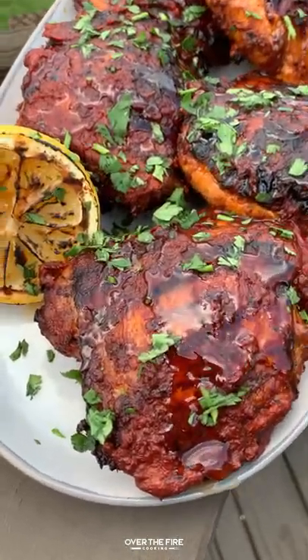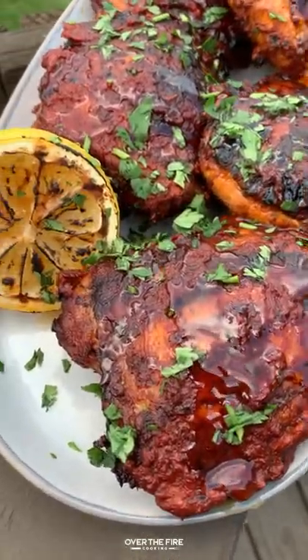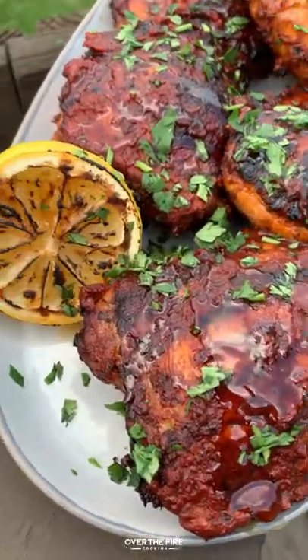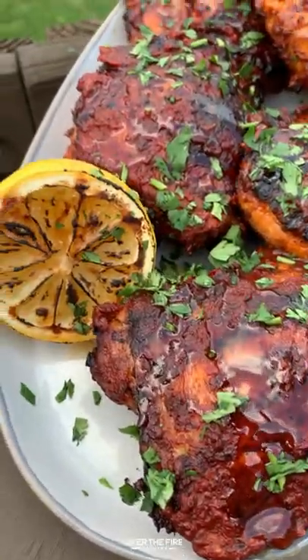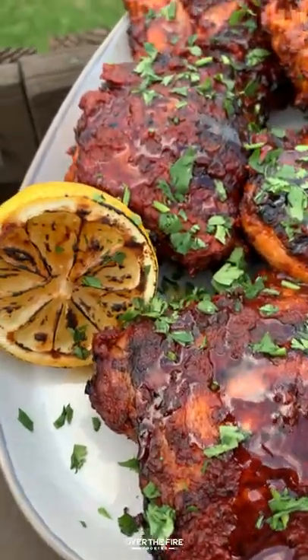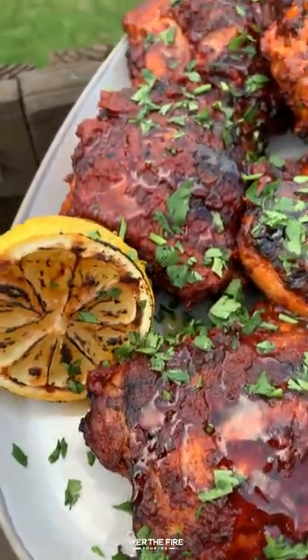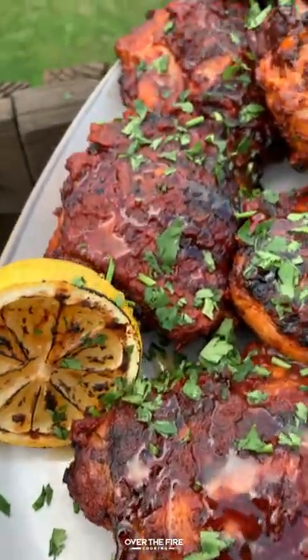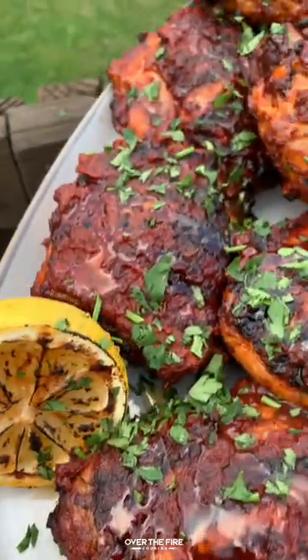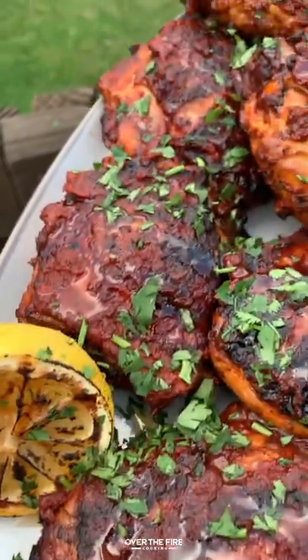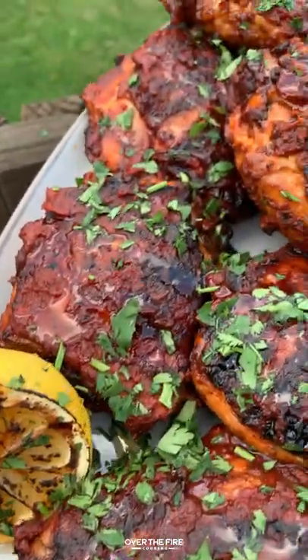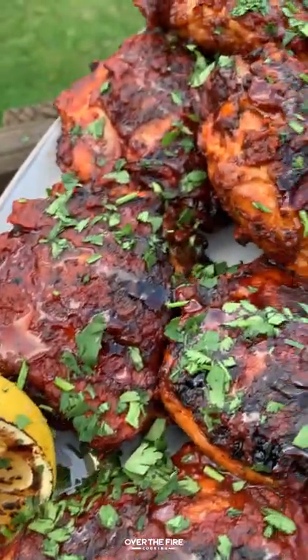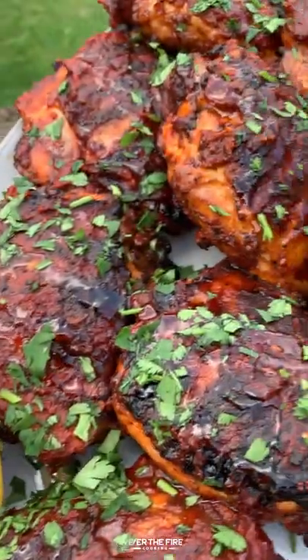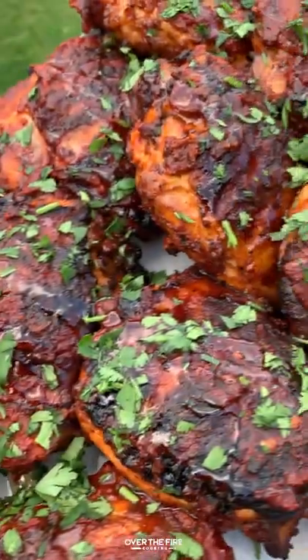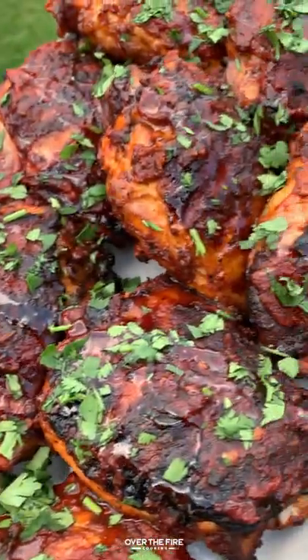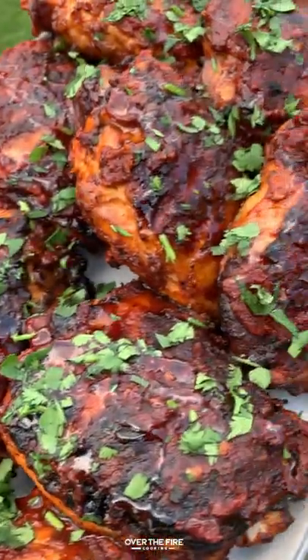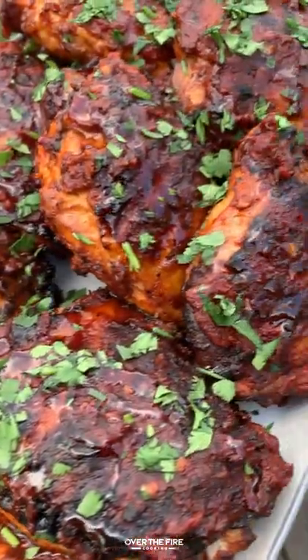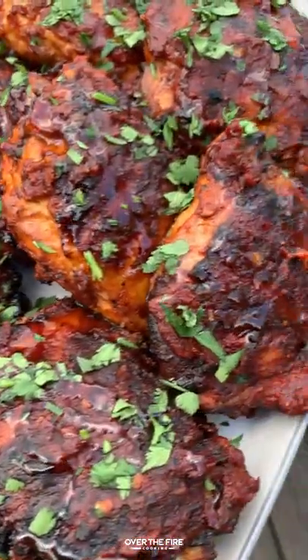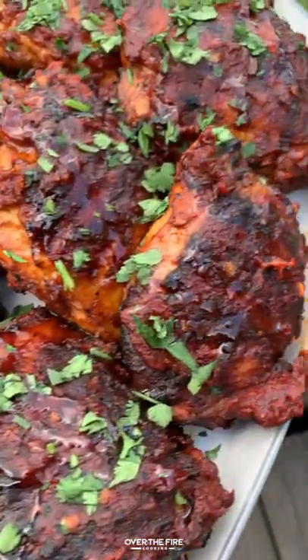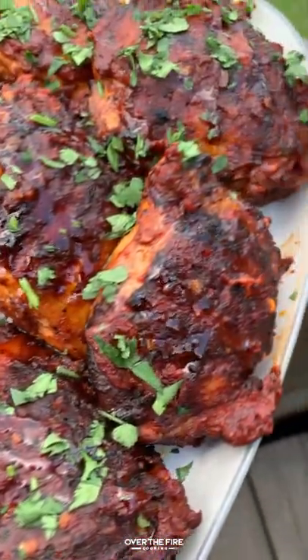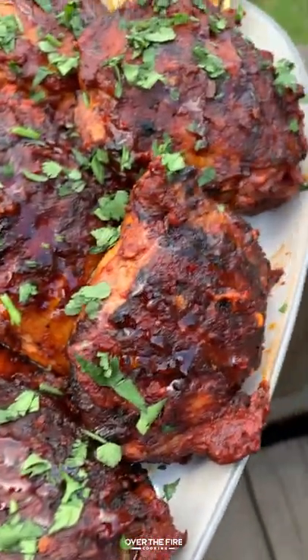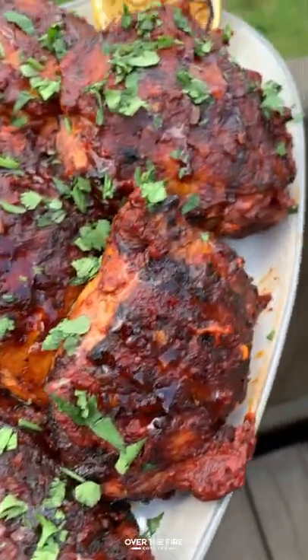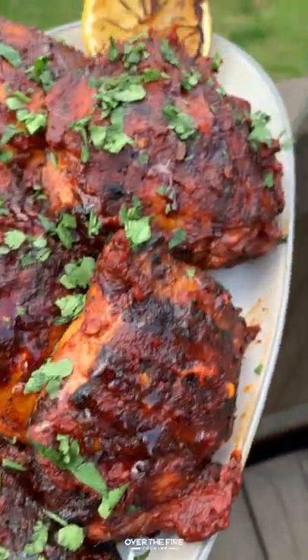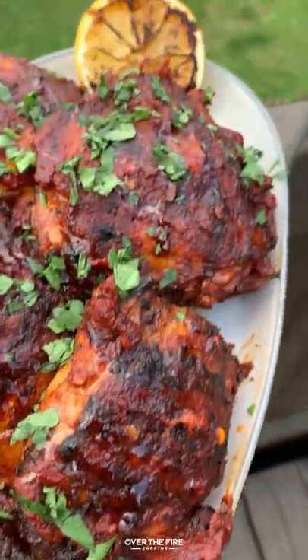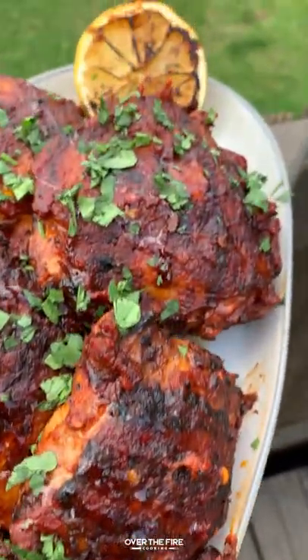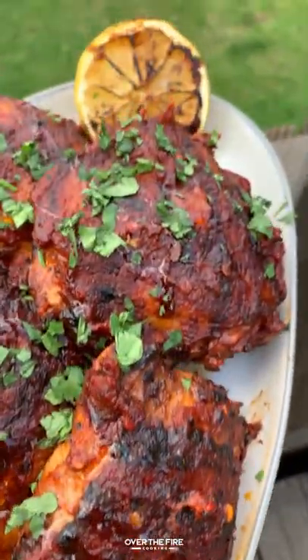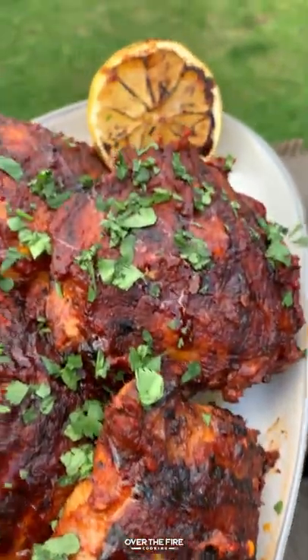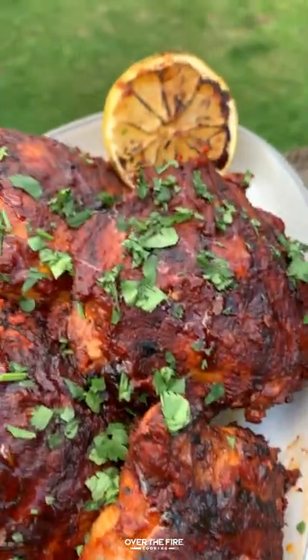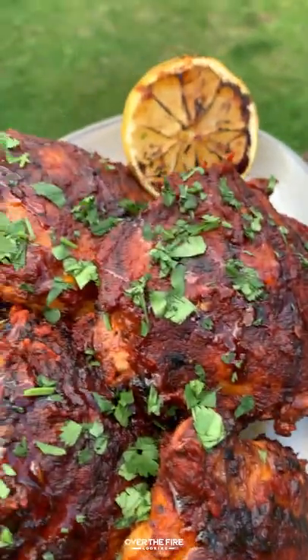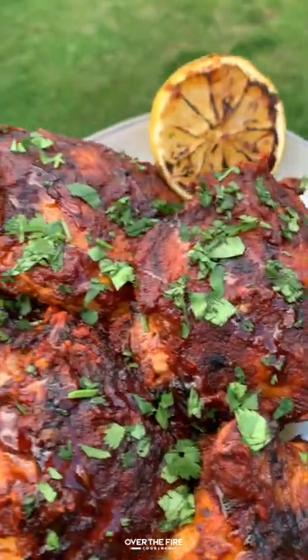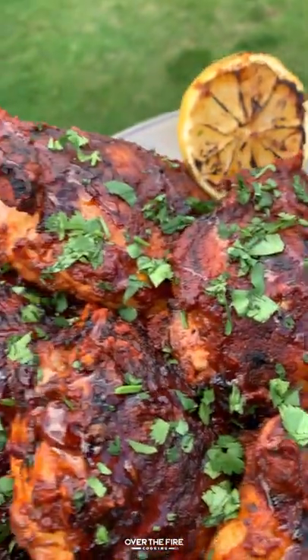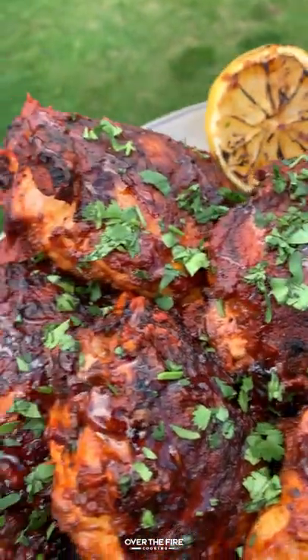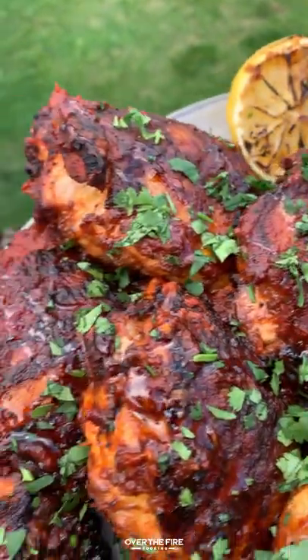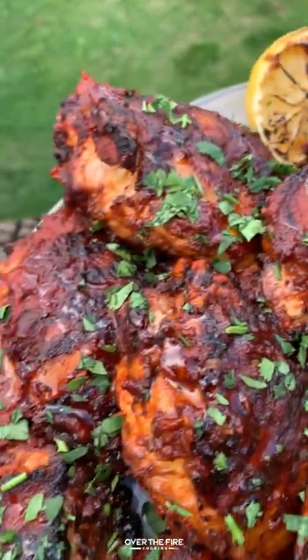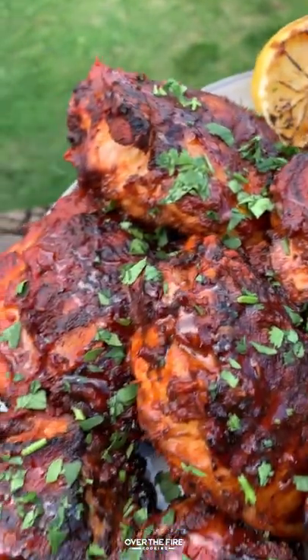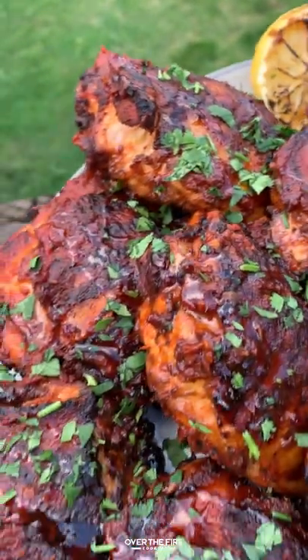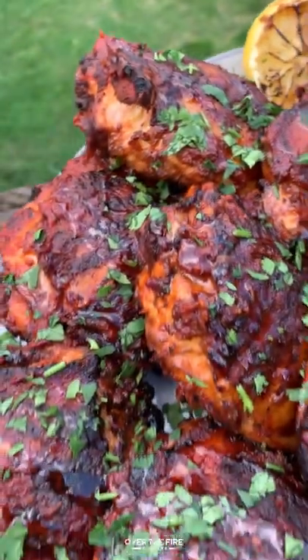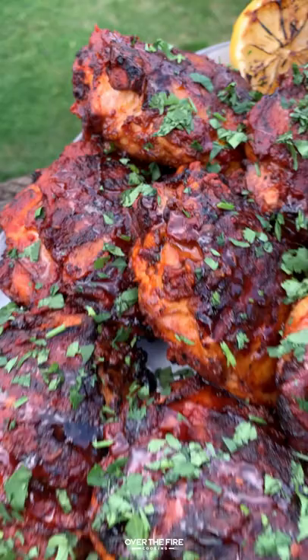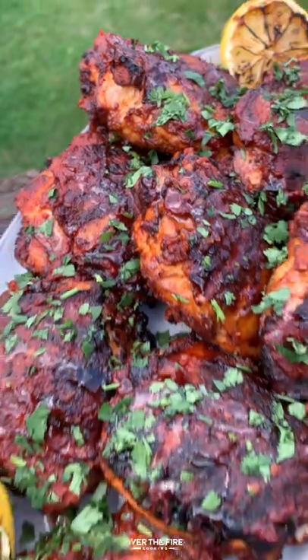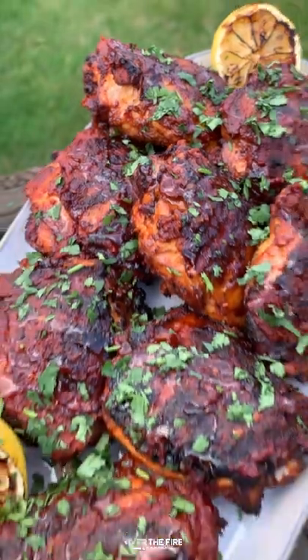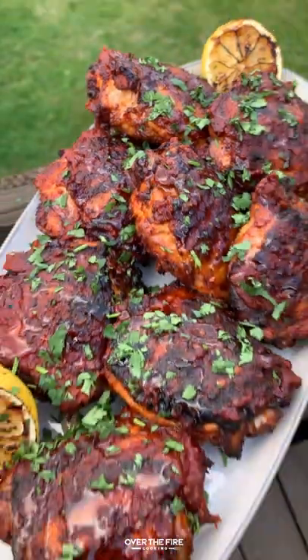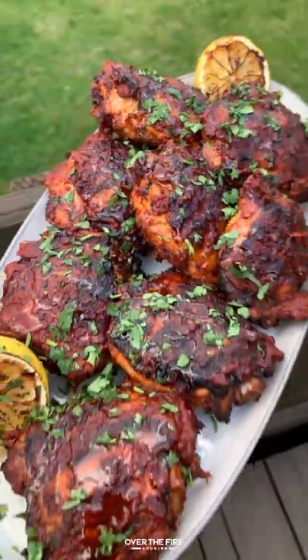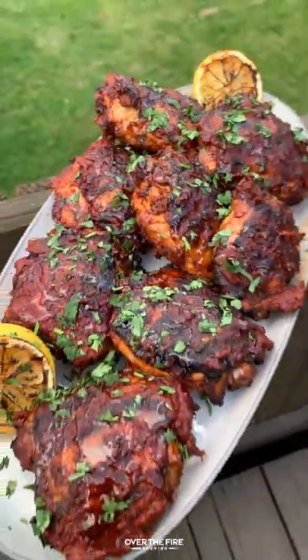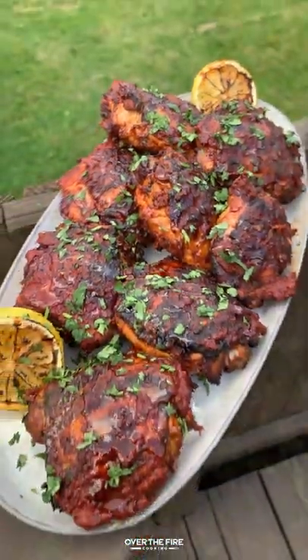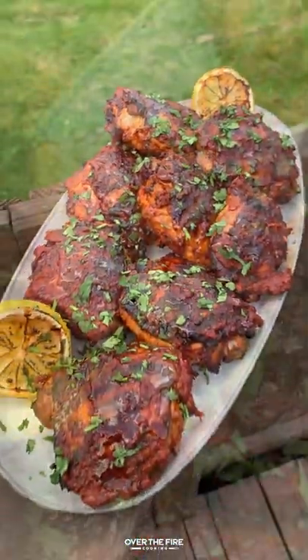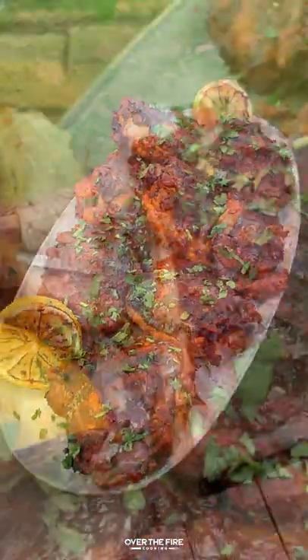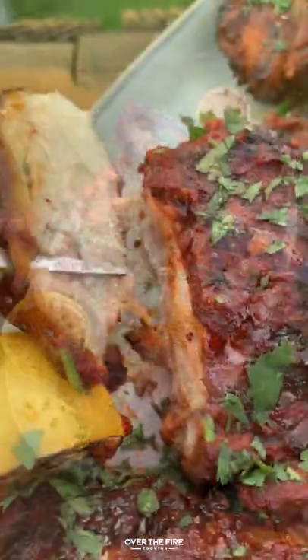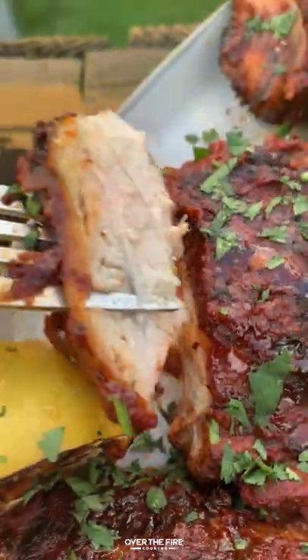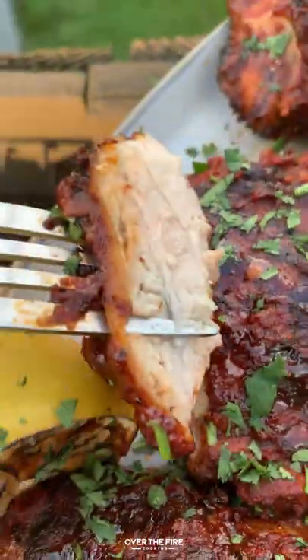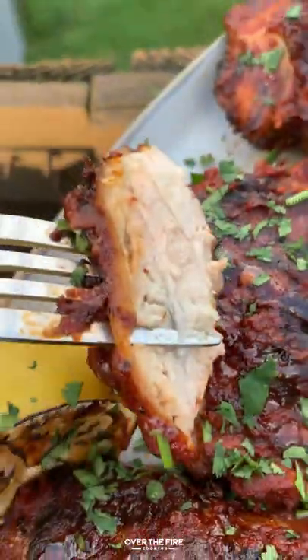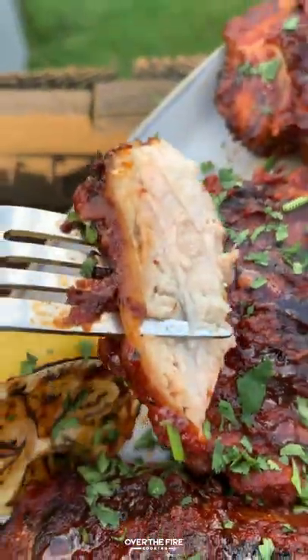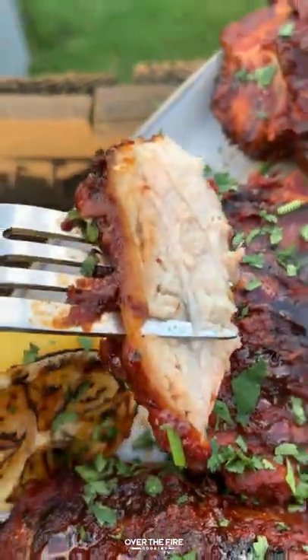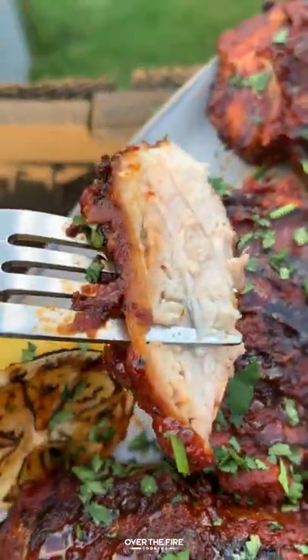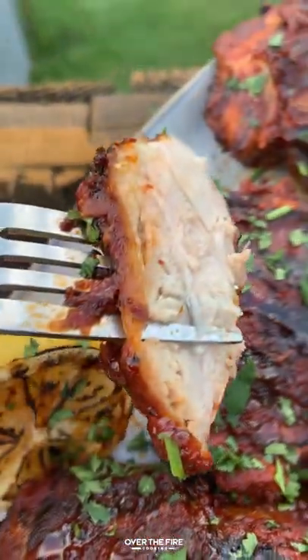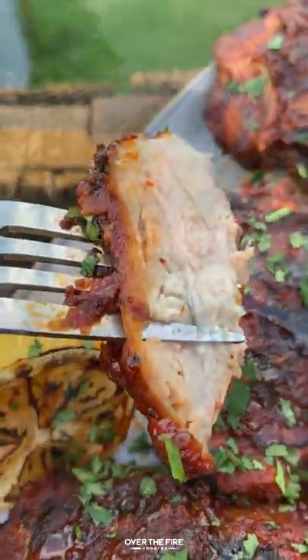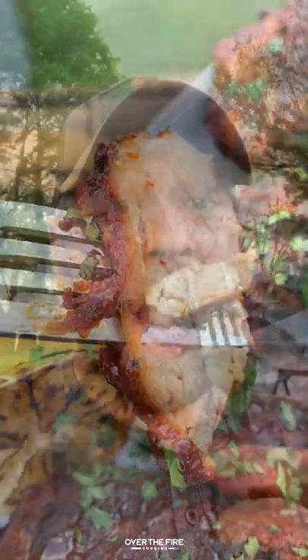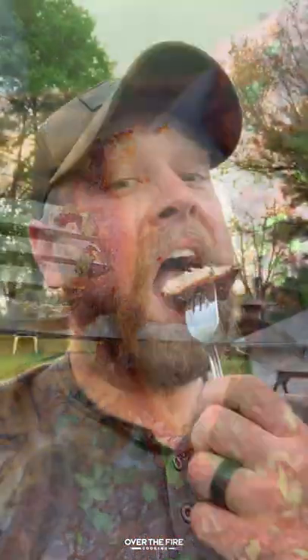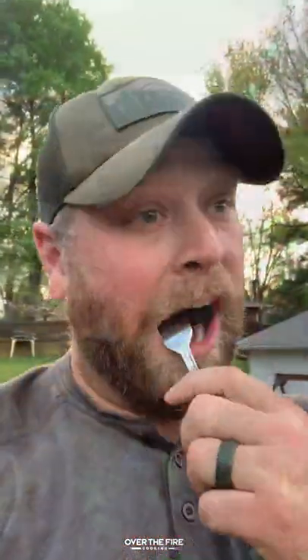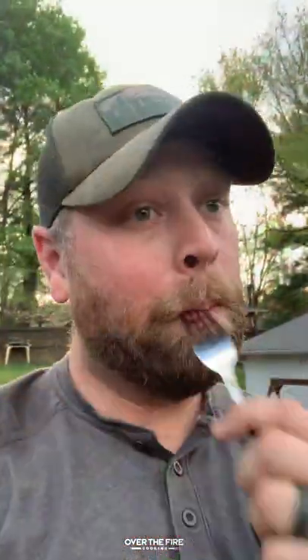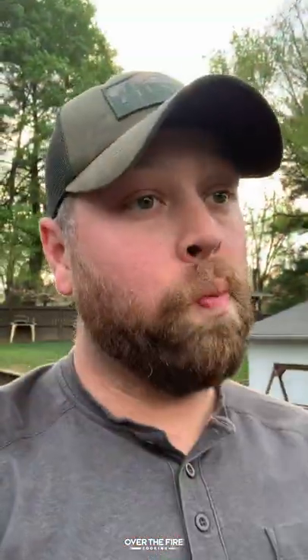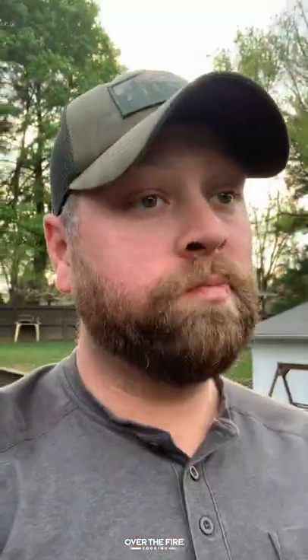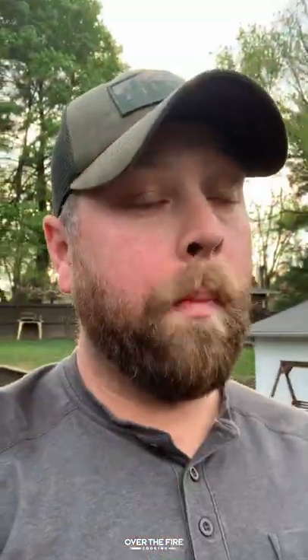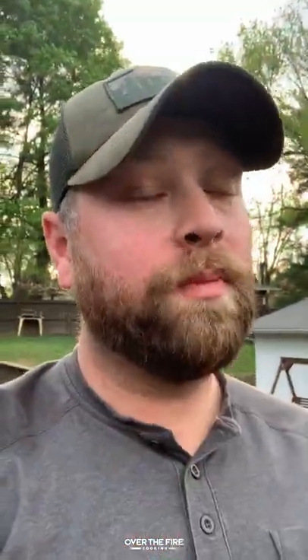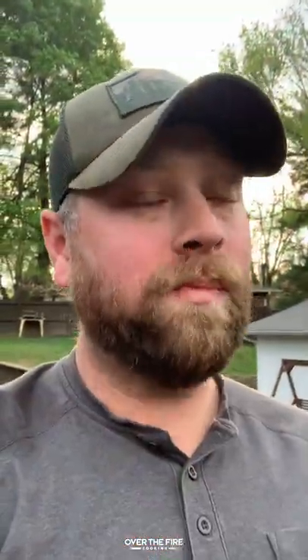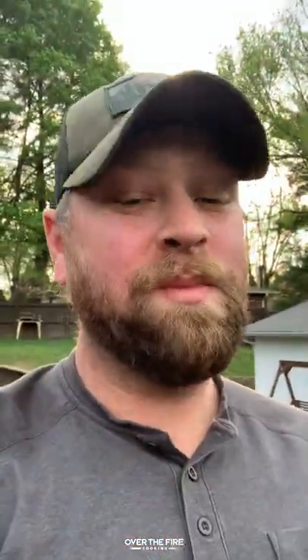They were so freaking delicious. Highly recommend. Recipe on OverTheFireCooking.com or link below. Cheers.